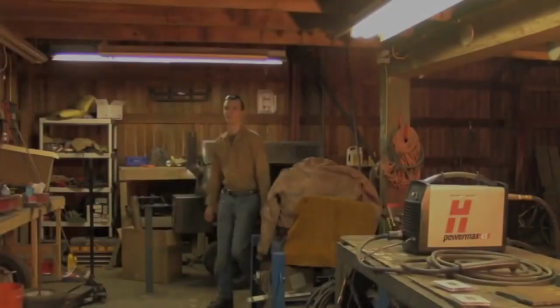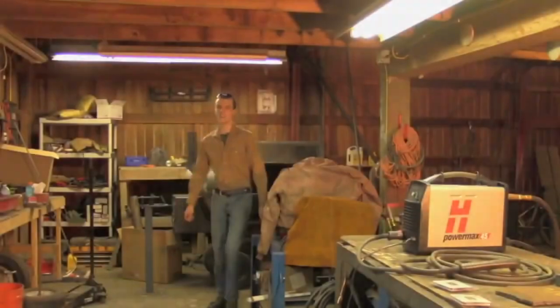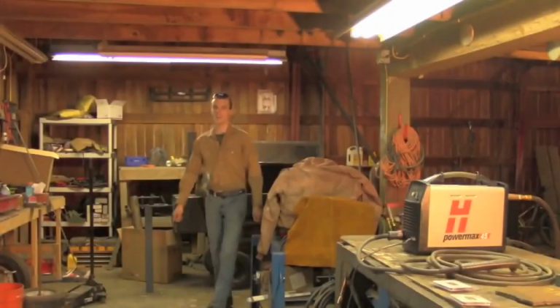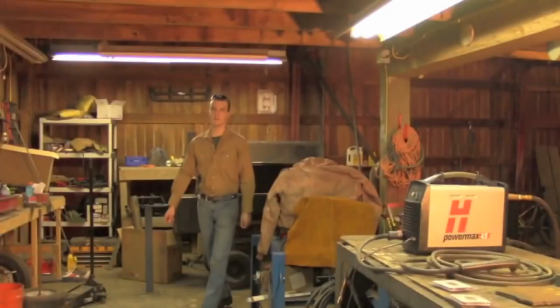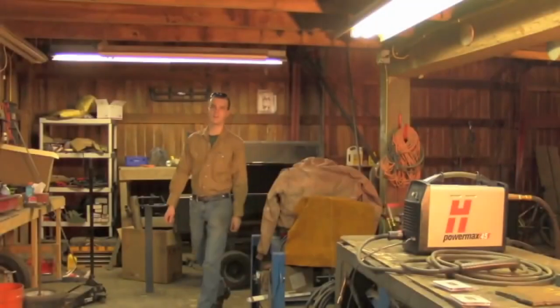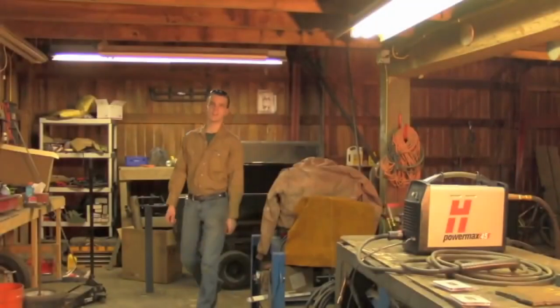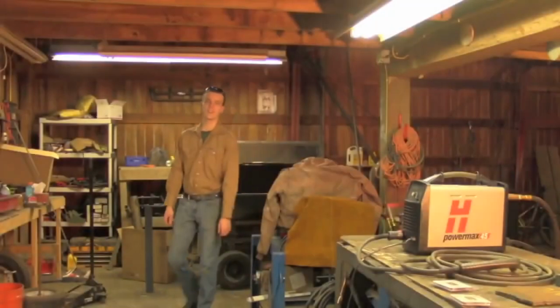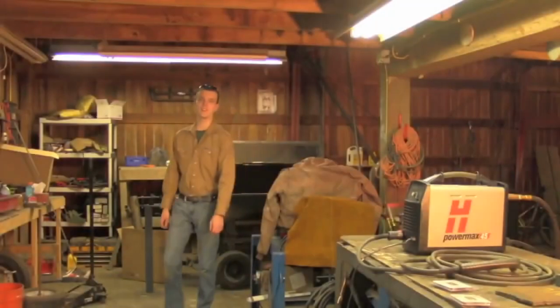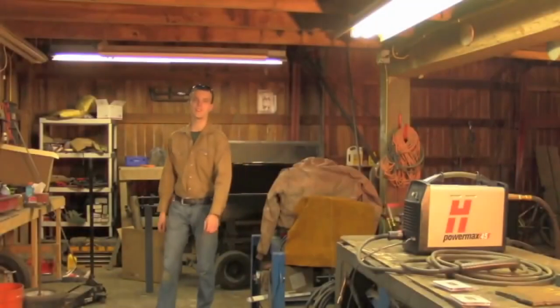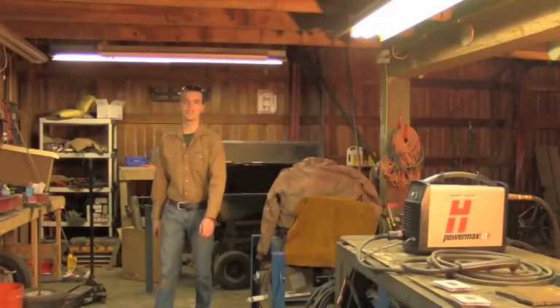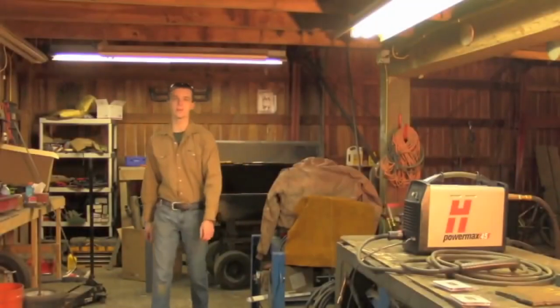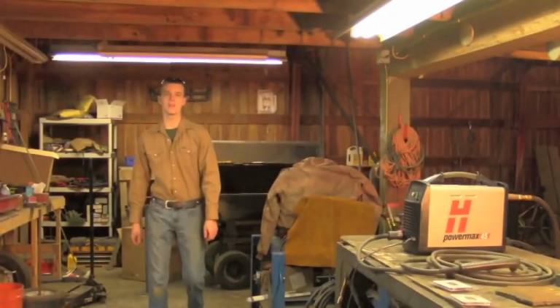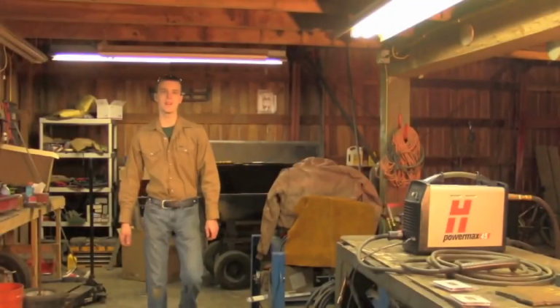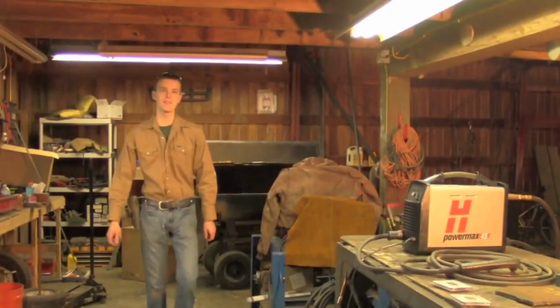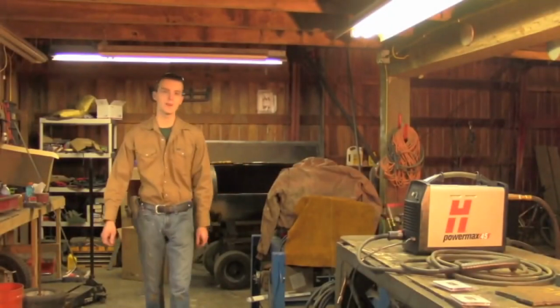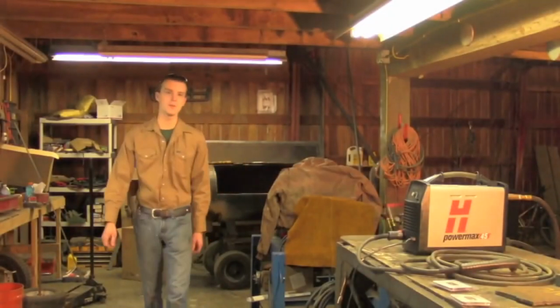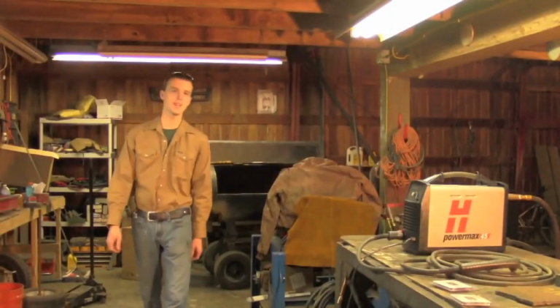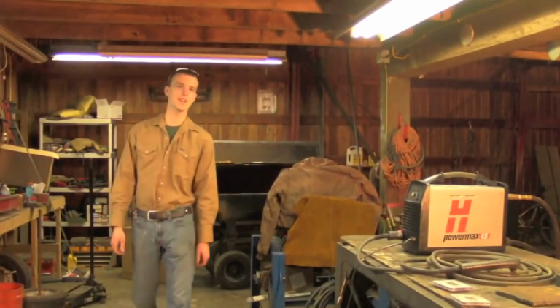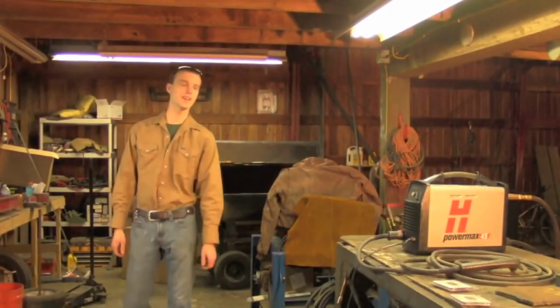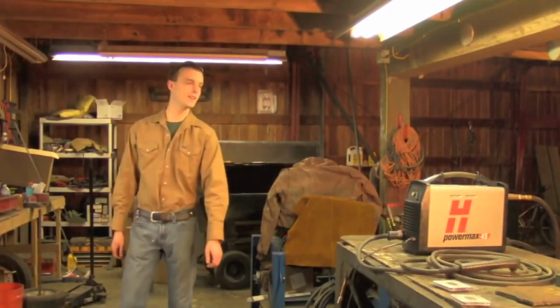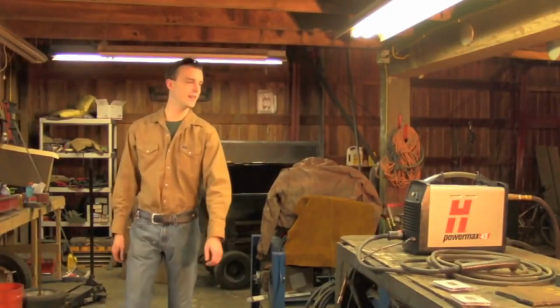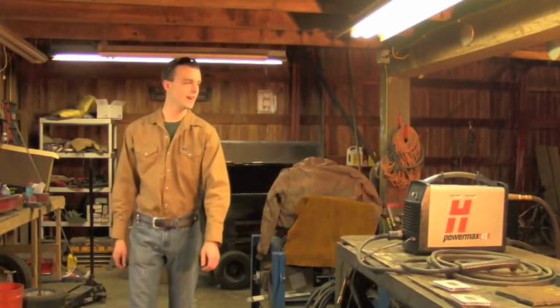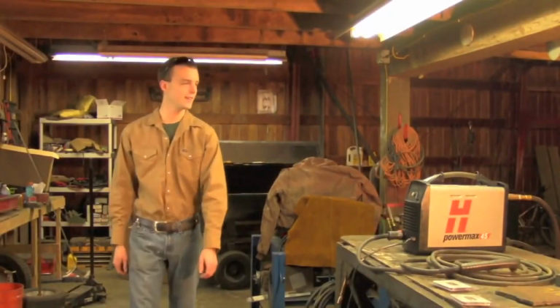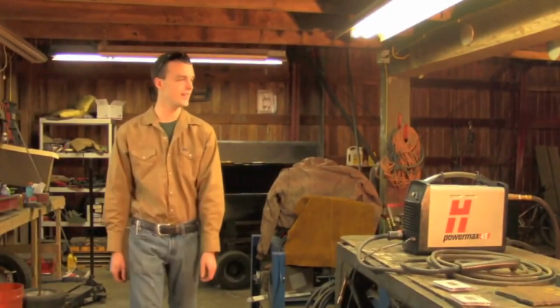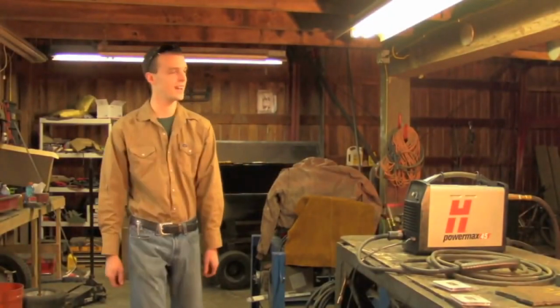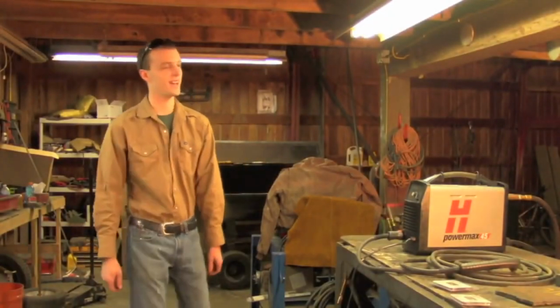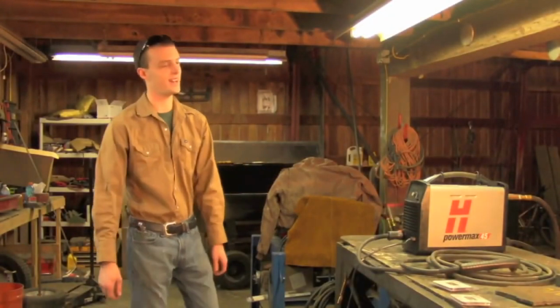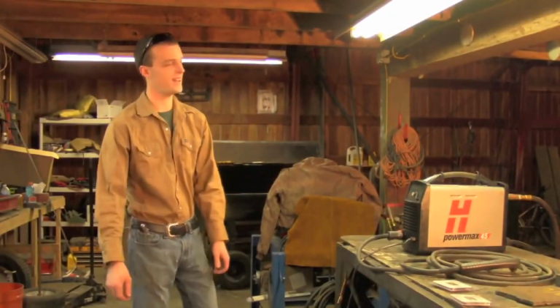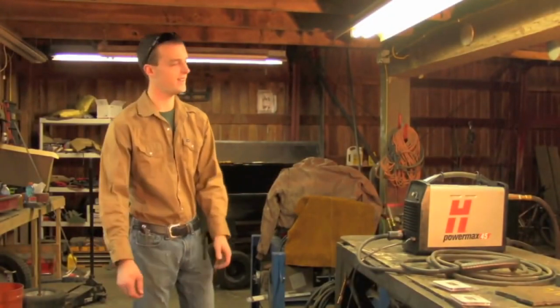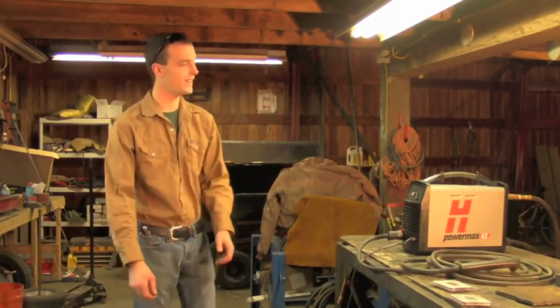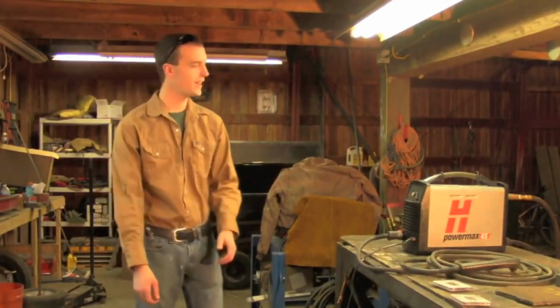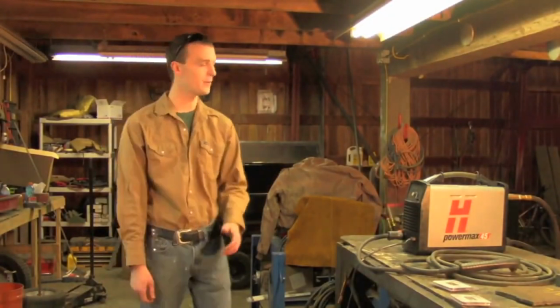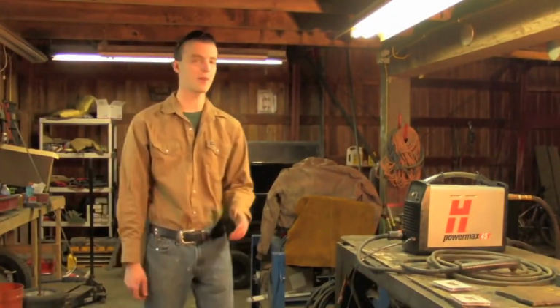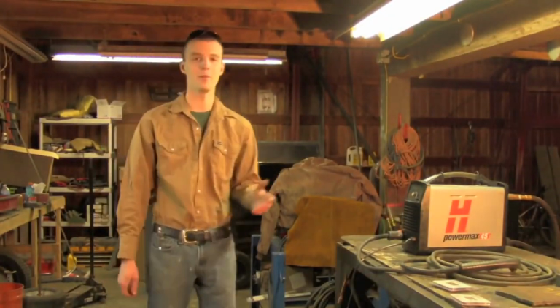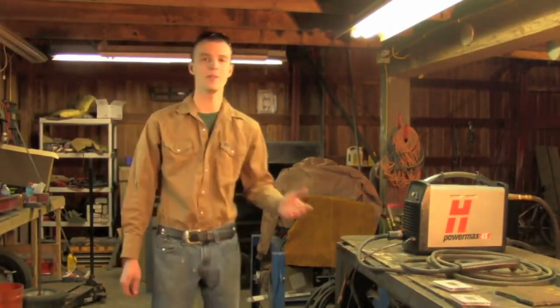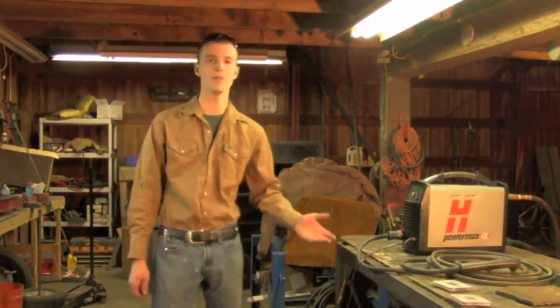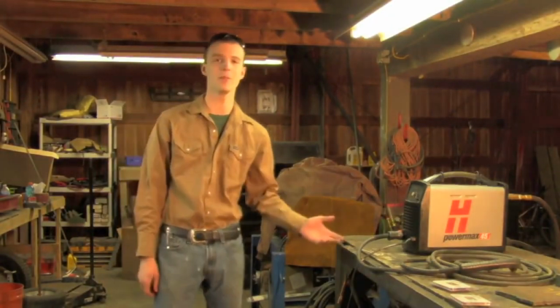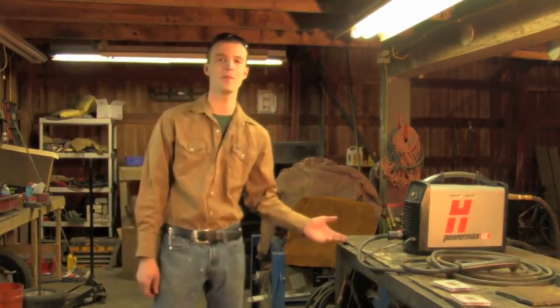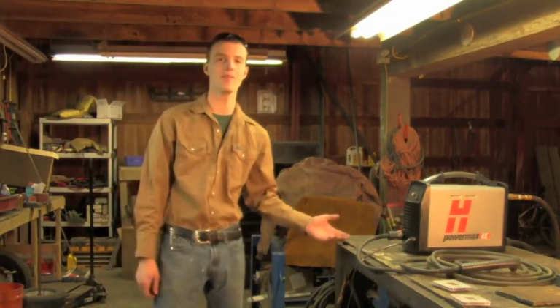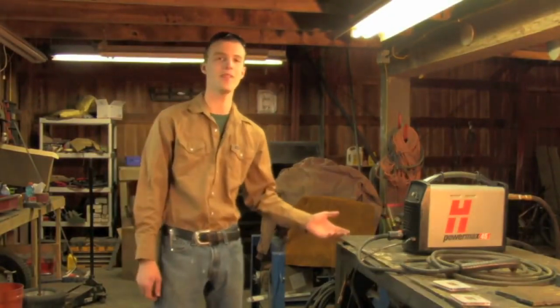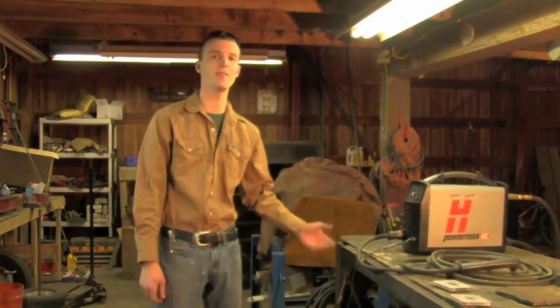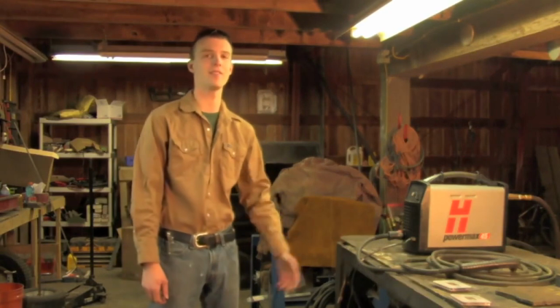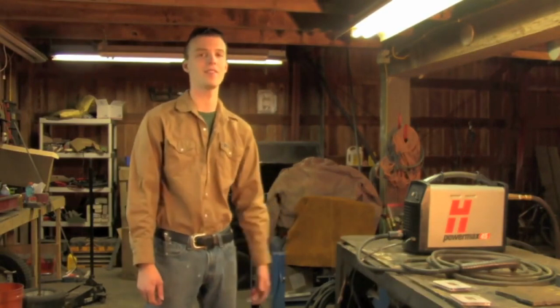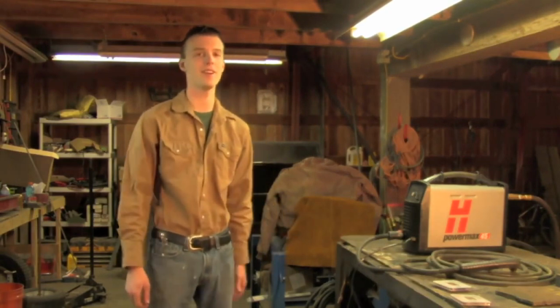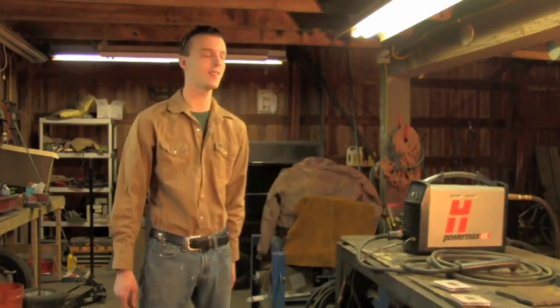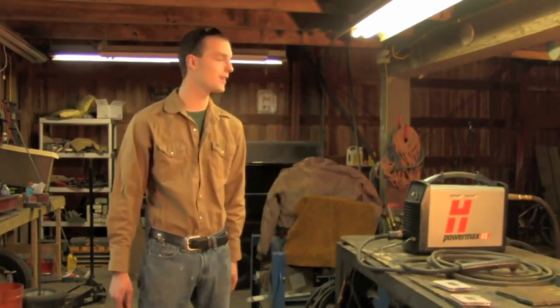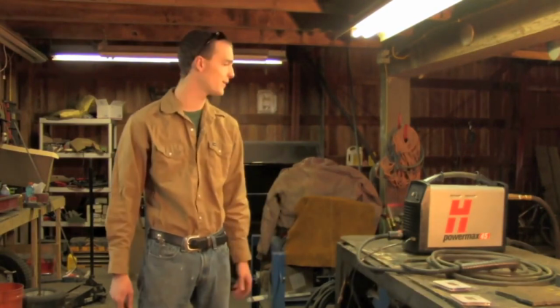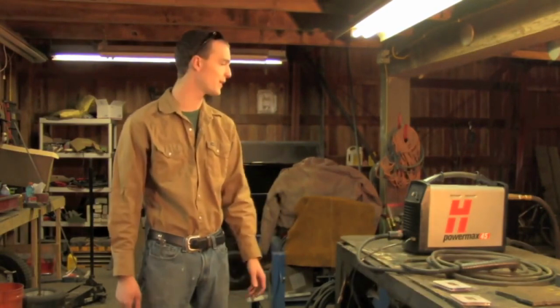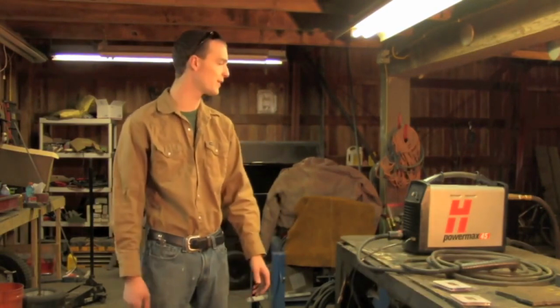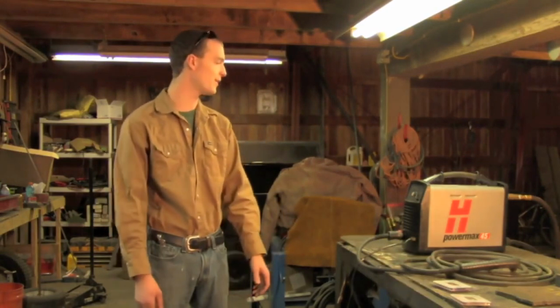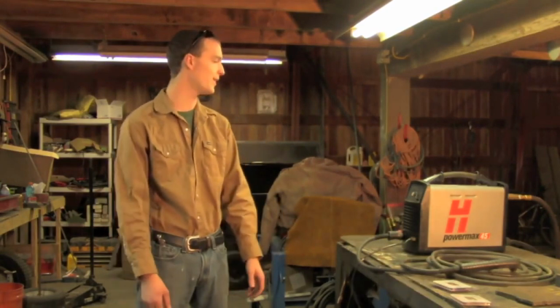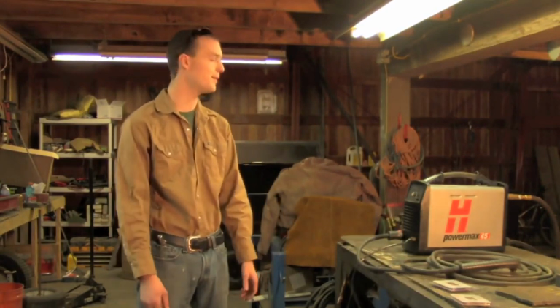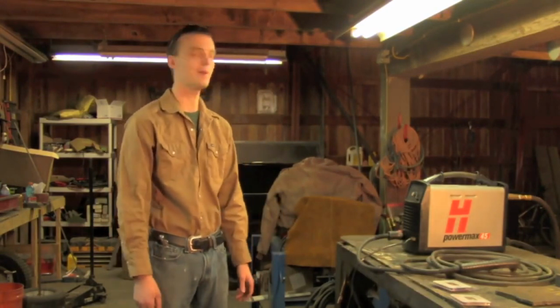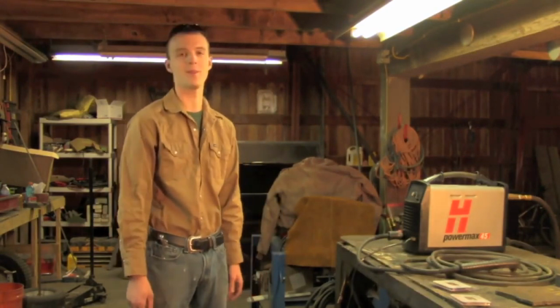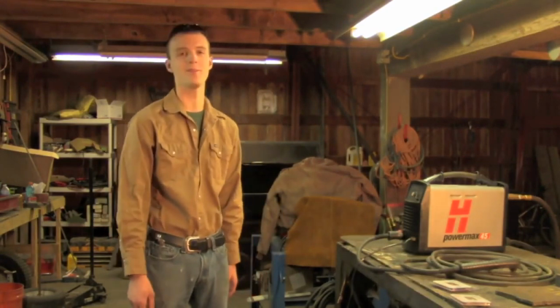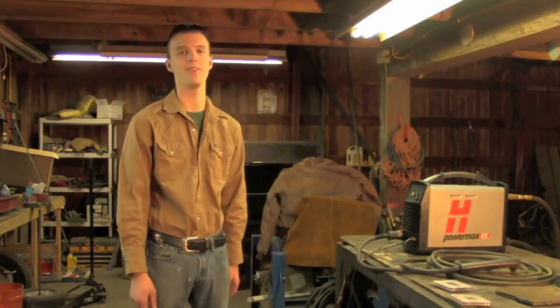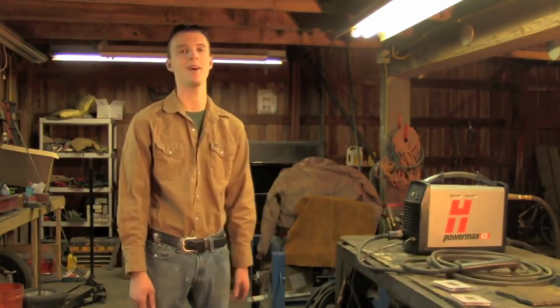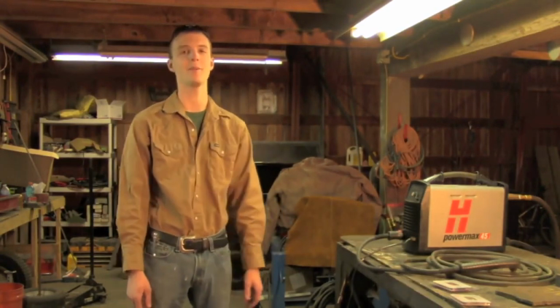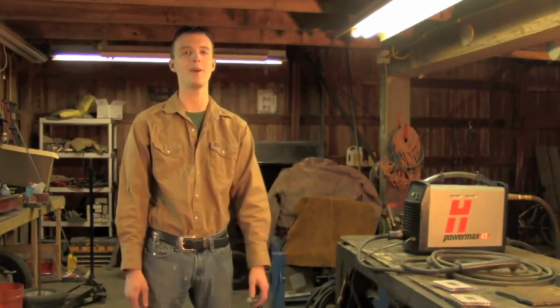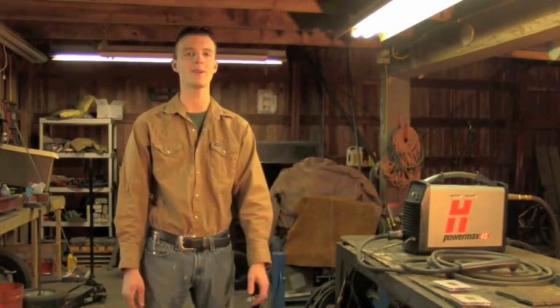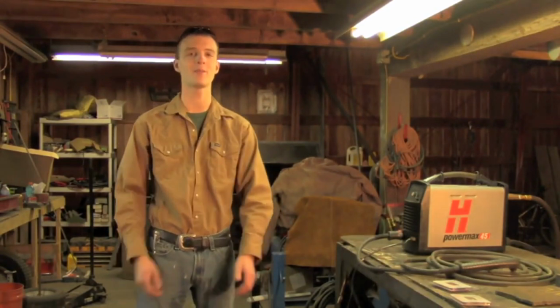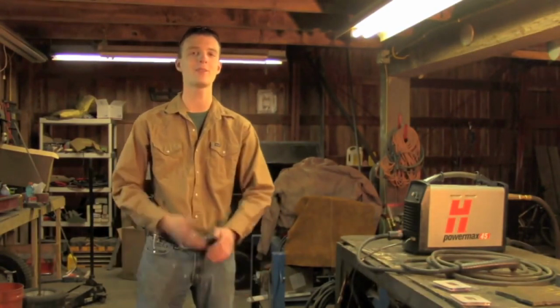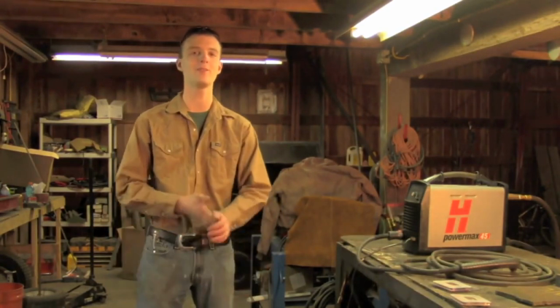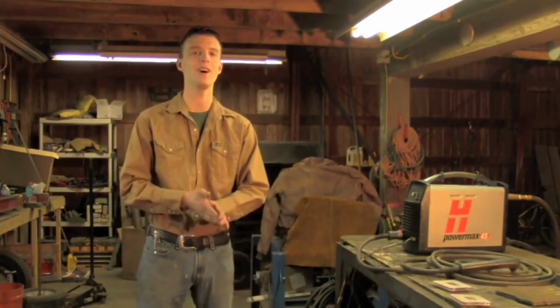Good afternoon ladies and gentlemen of YouTube, Chucky2009 here, and tonight we're going to be doing a little bit of severance testing with the good old Hypertherm PowerMax45.